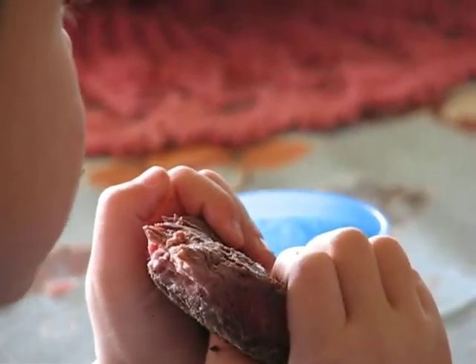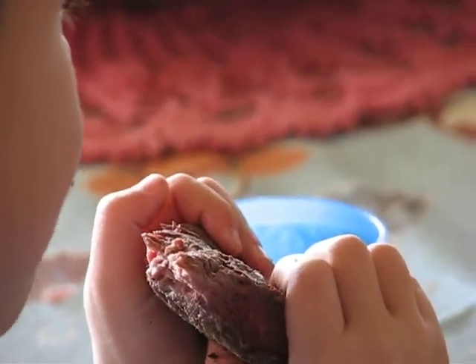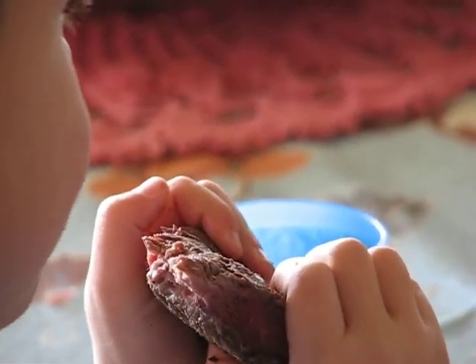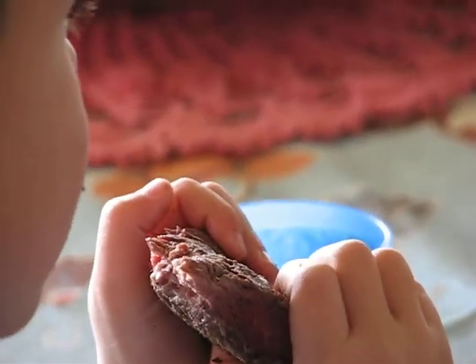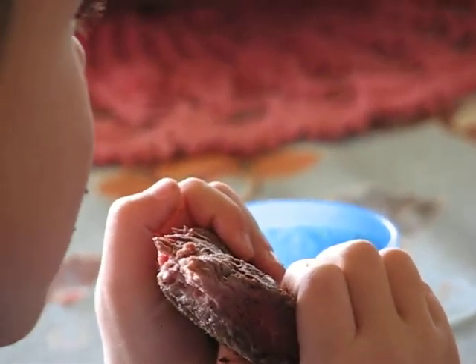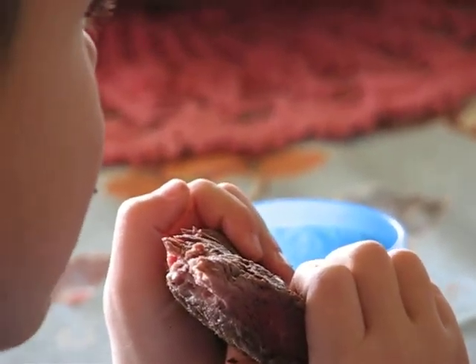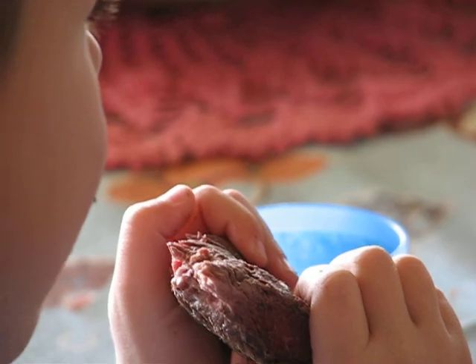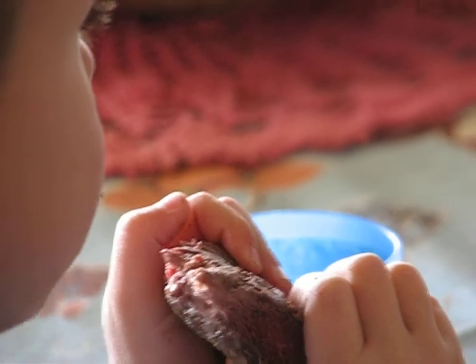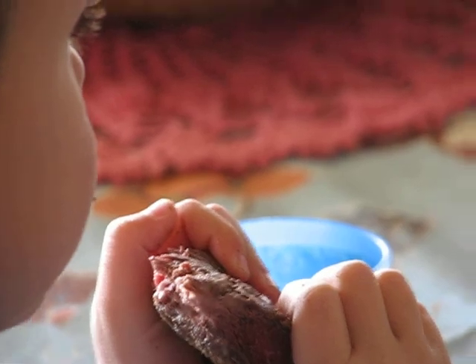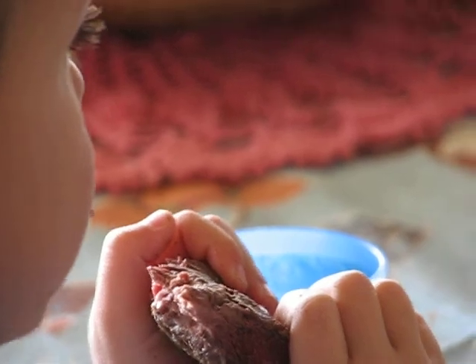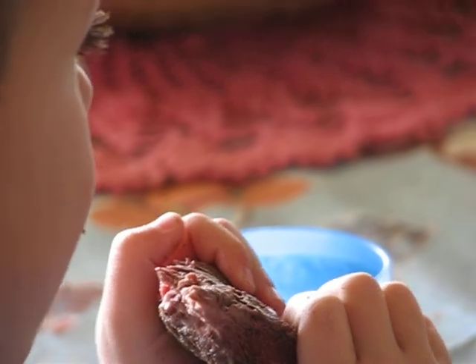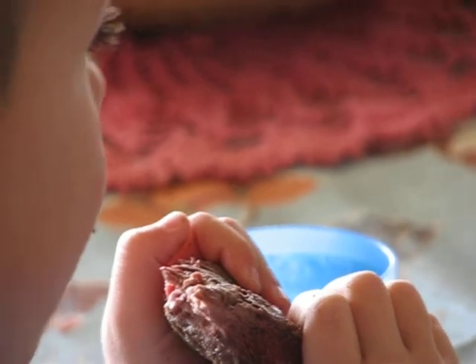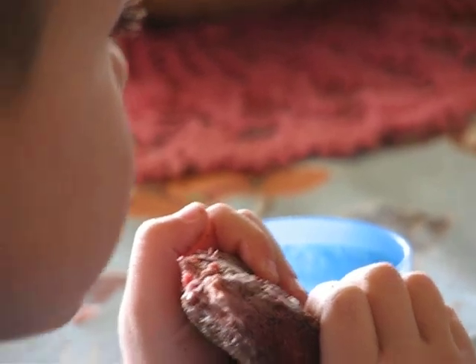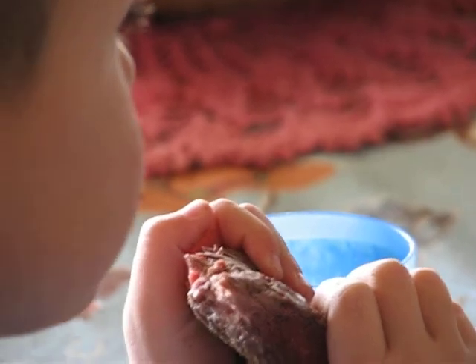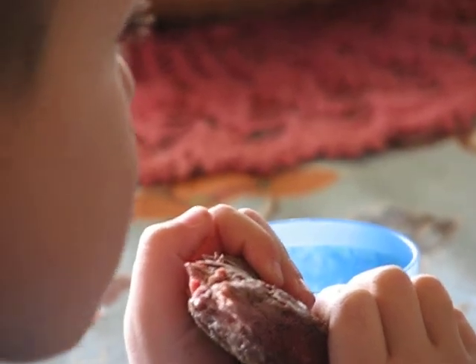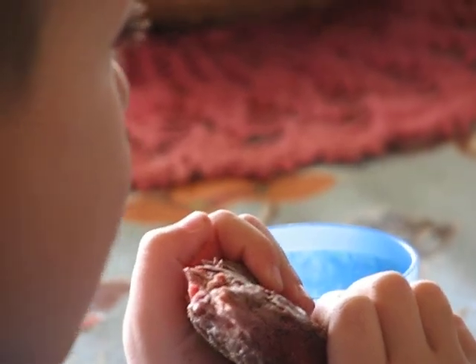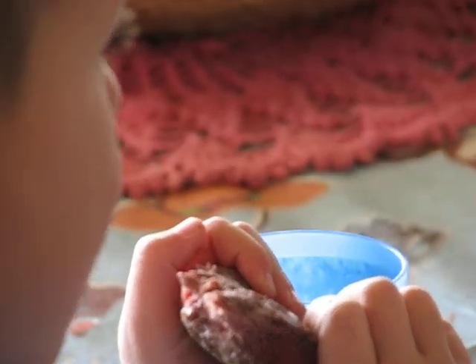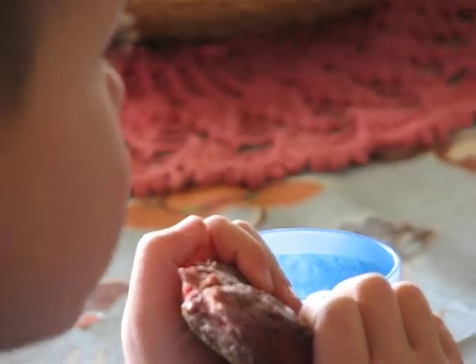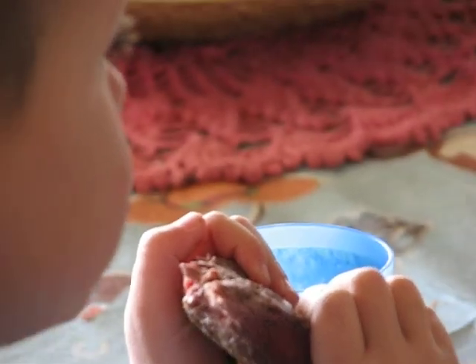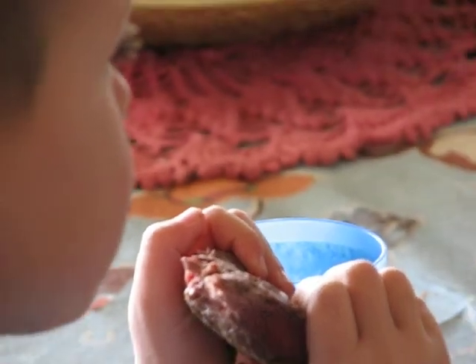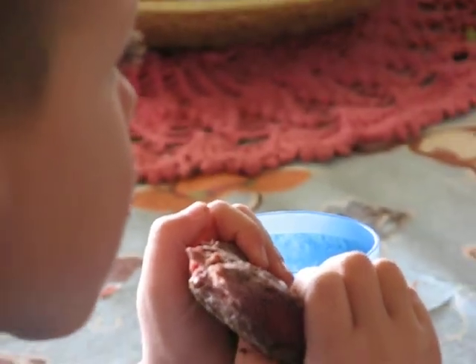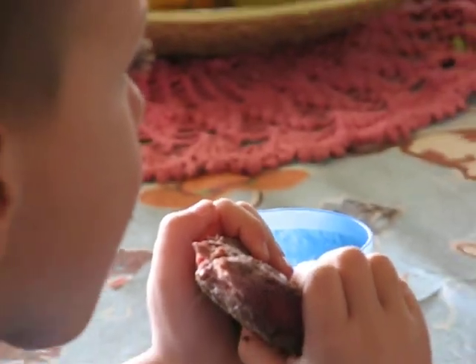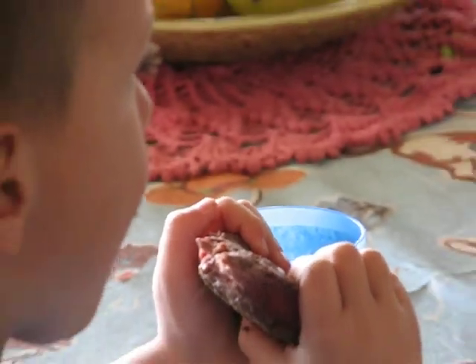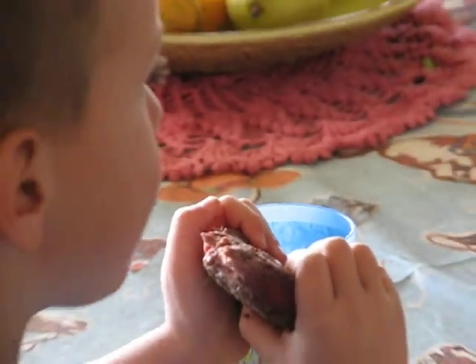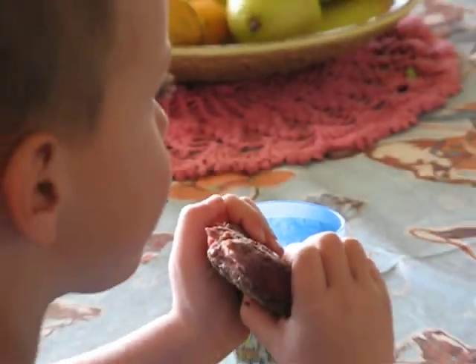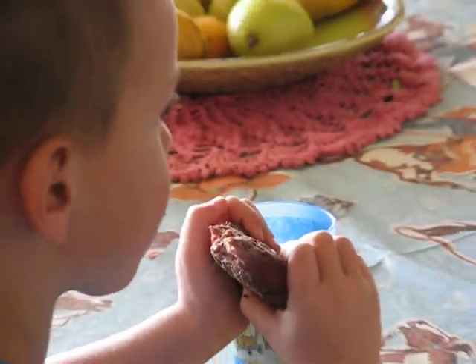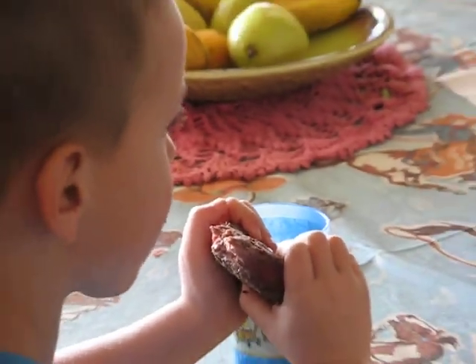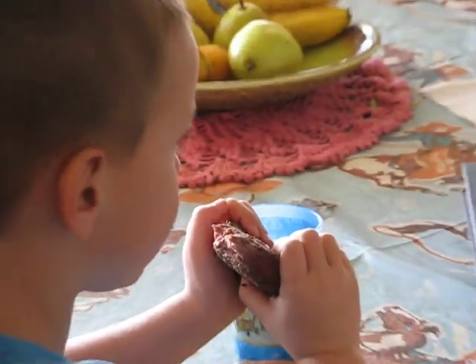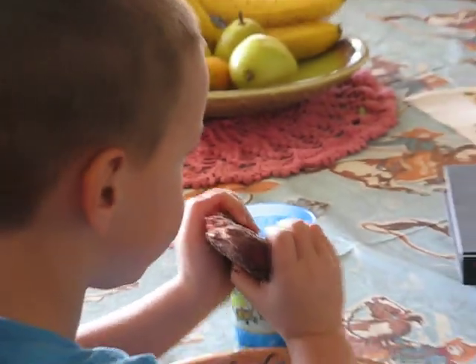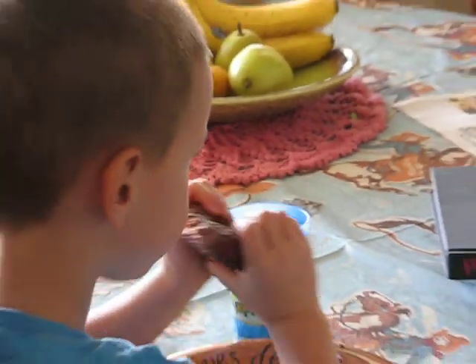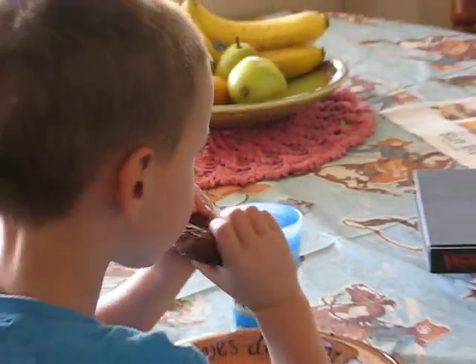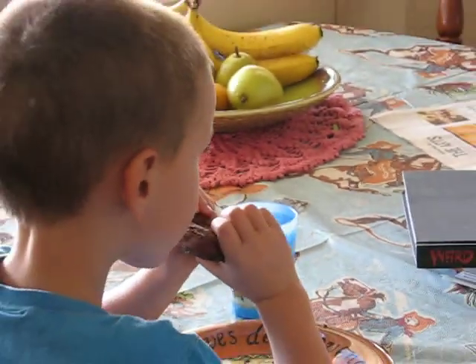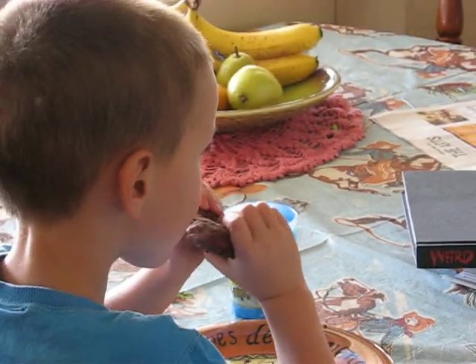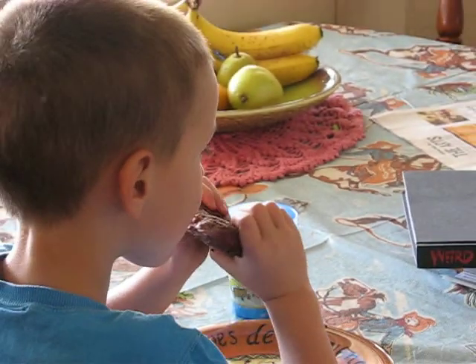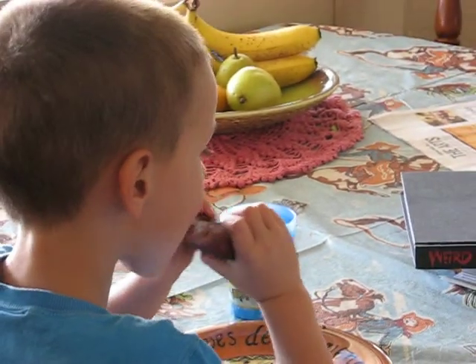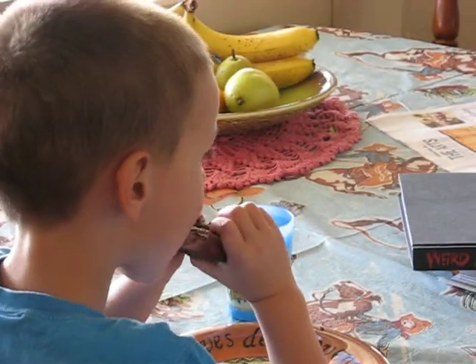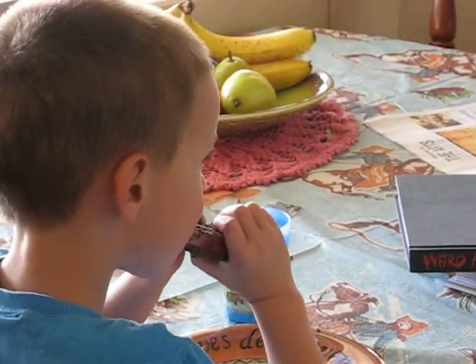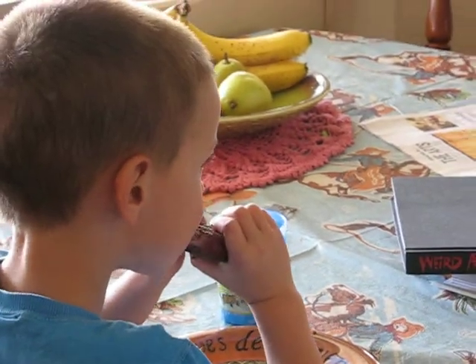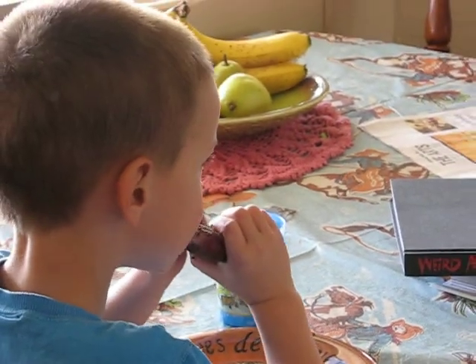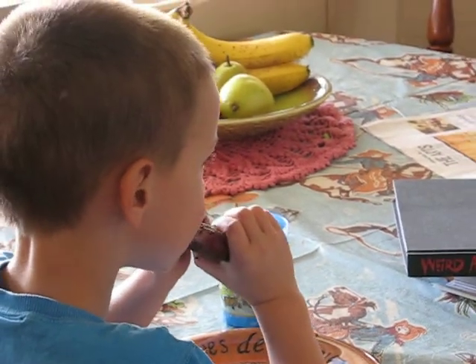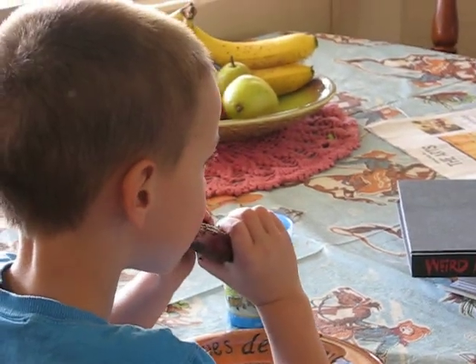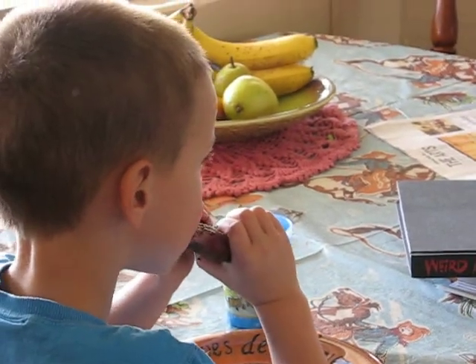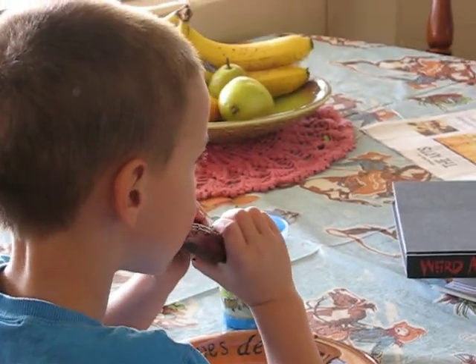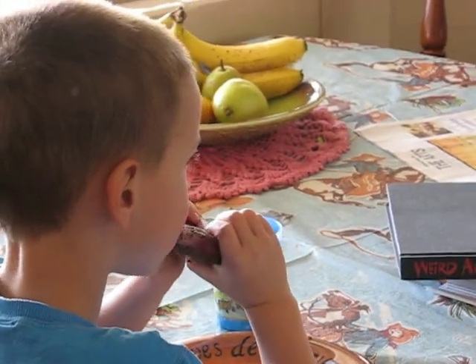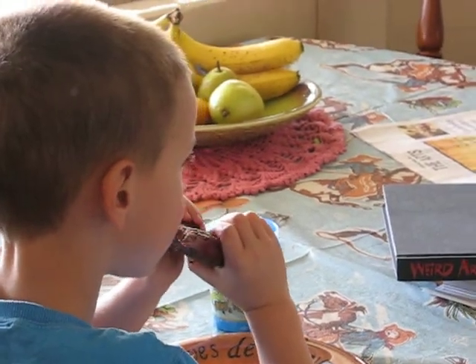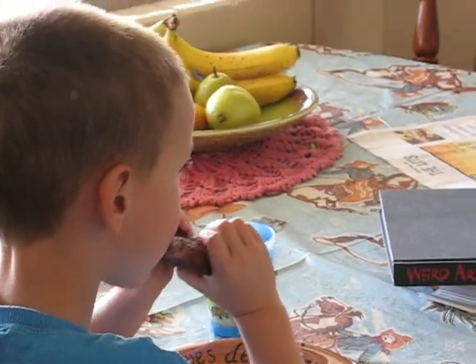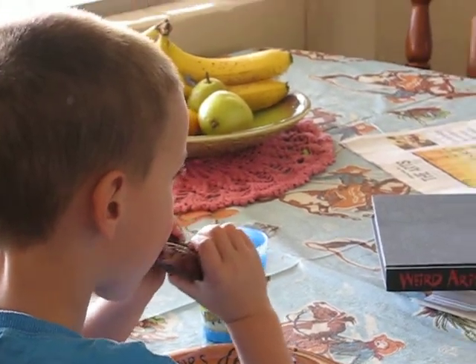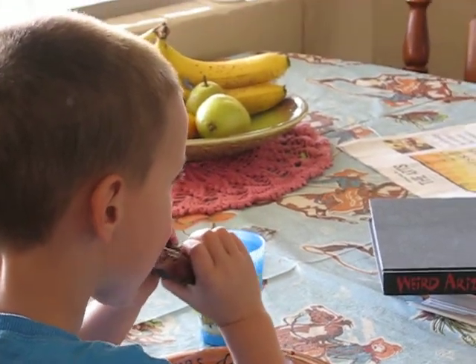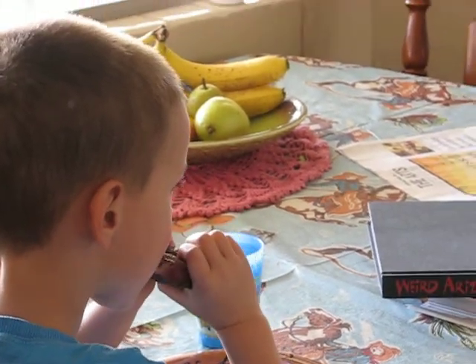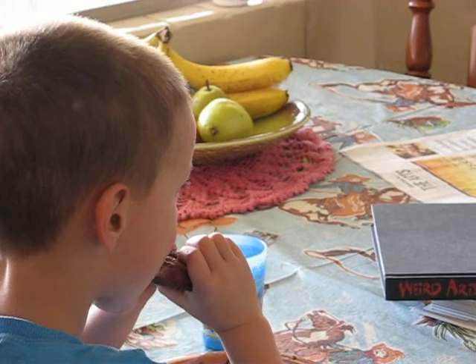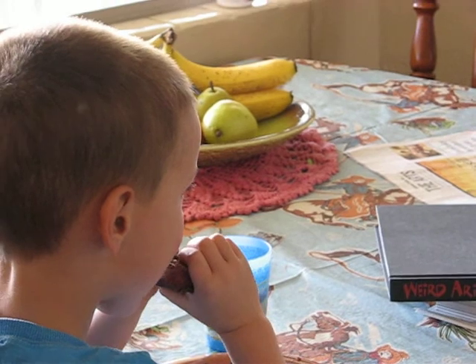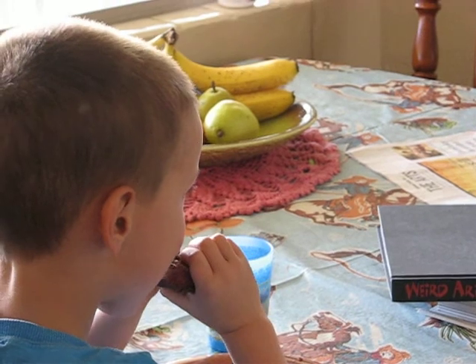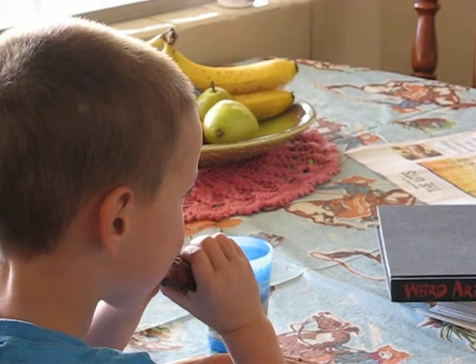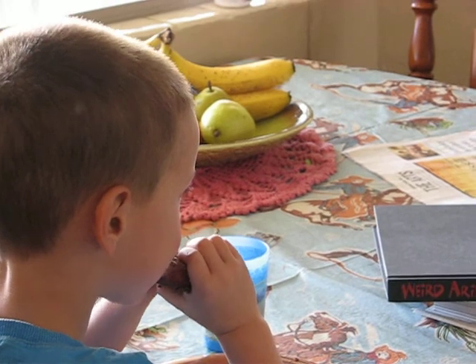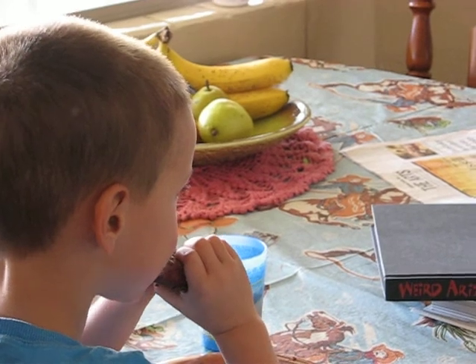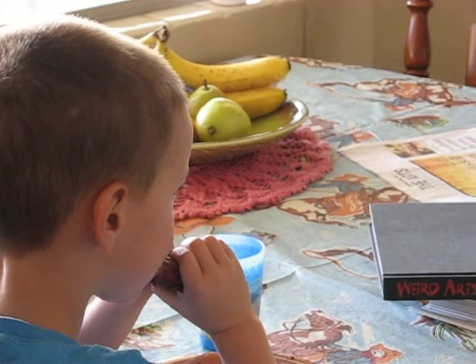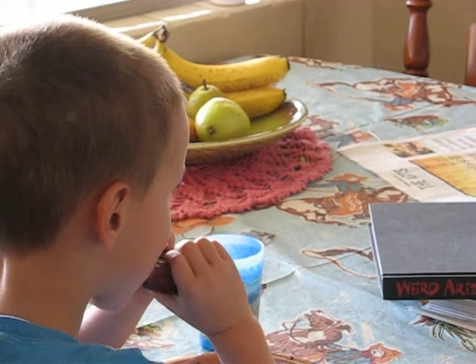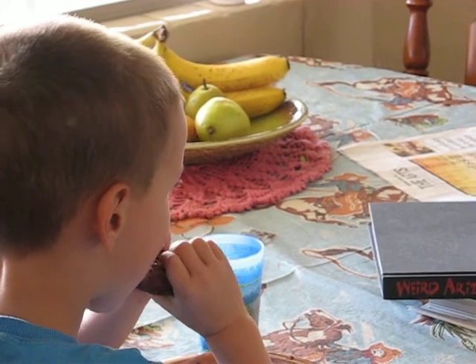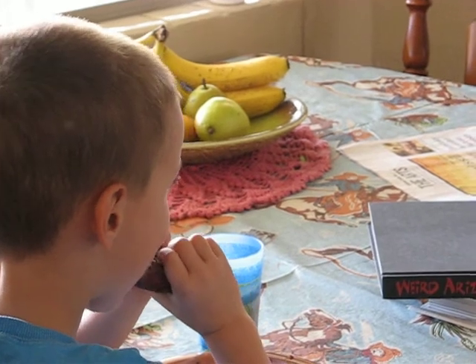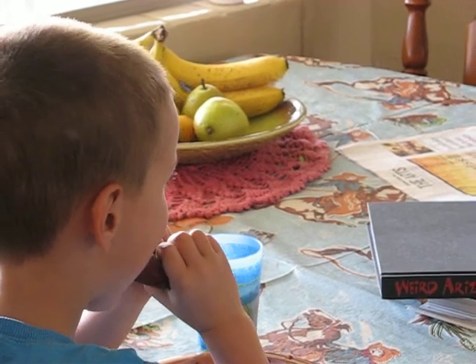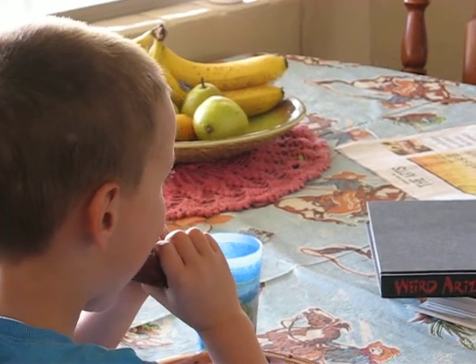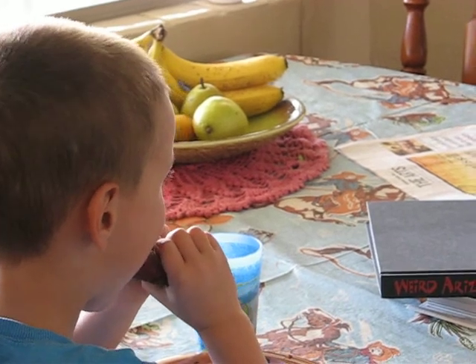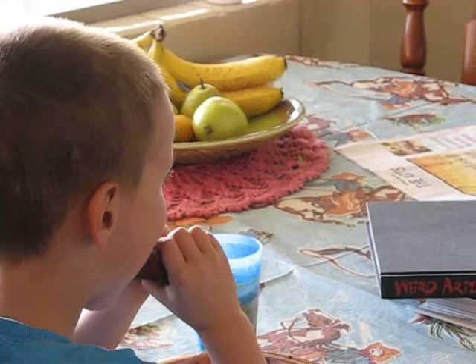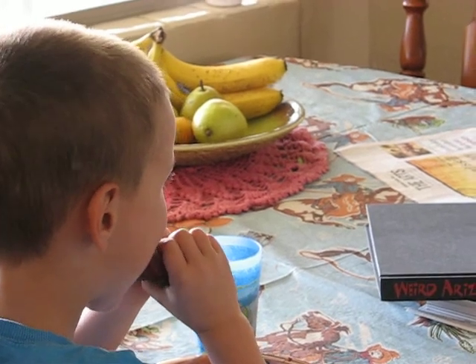Now, simply tear the pork into shreds. And look how tender and juicy this is — if I squeeze it, it almost squirts.